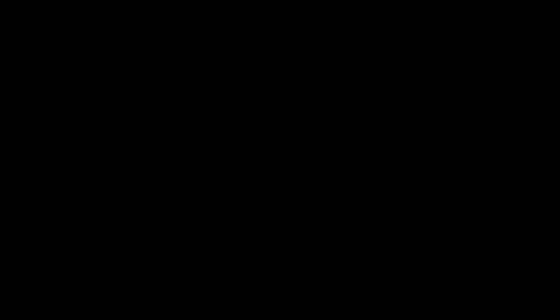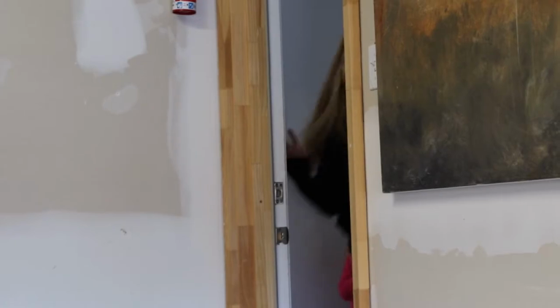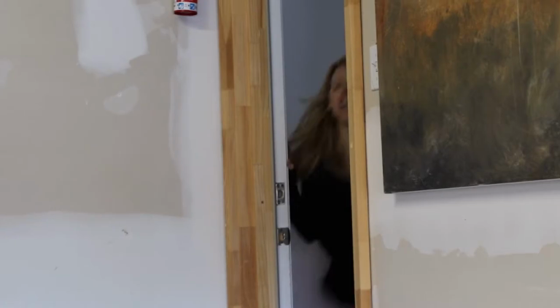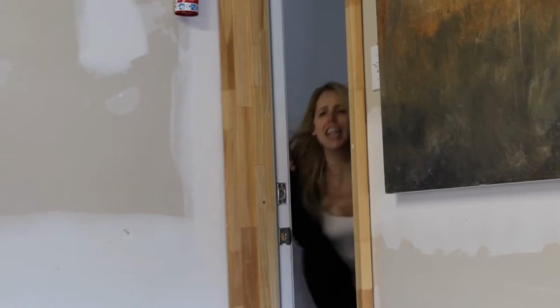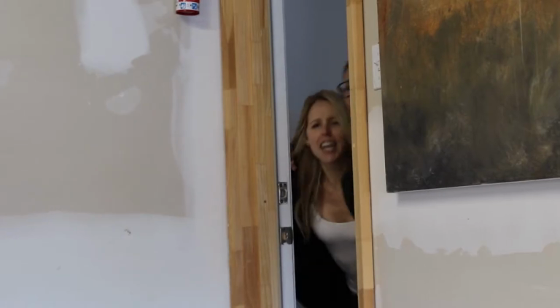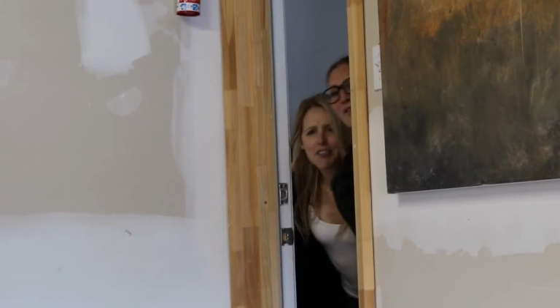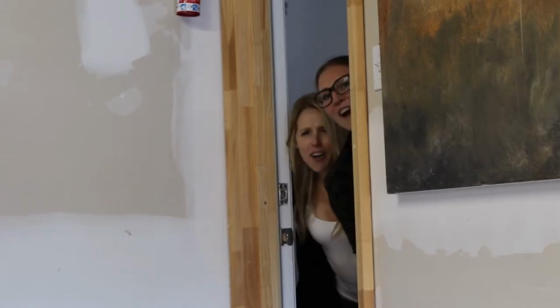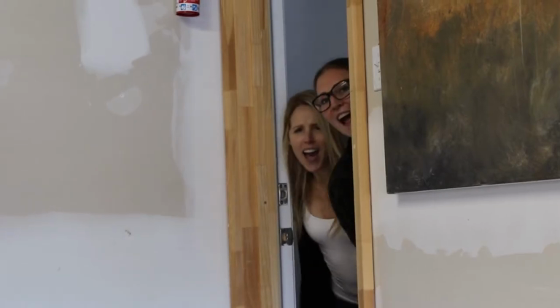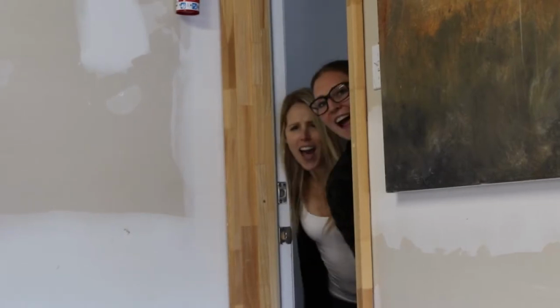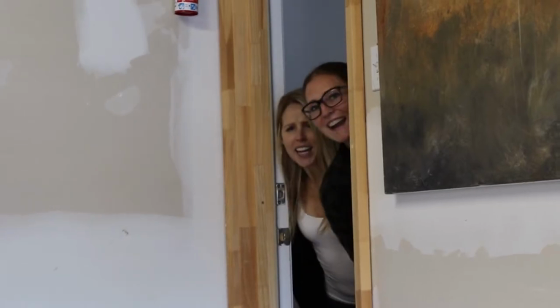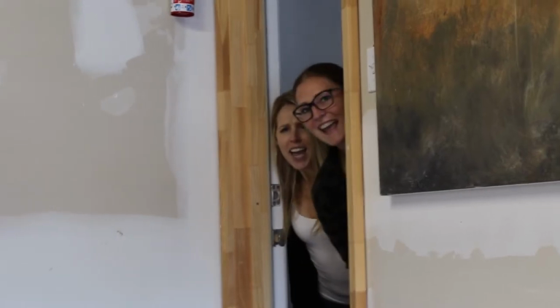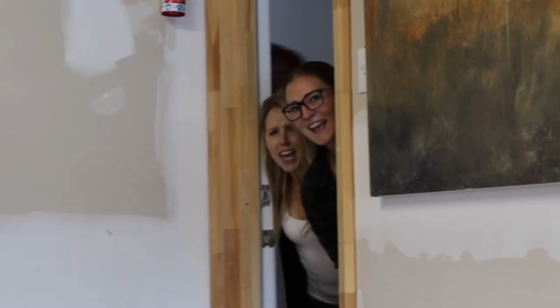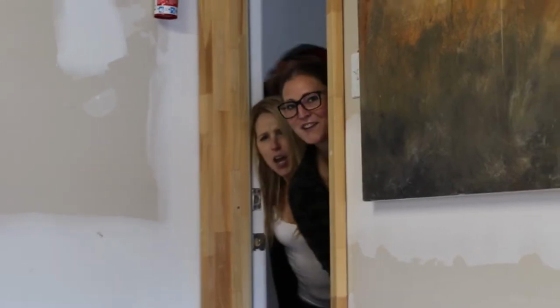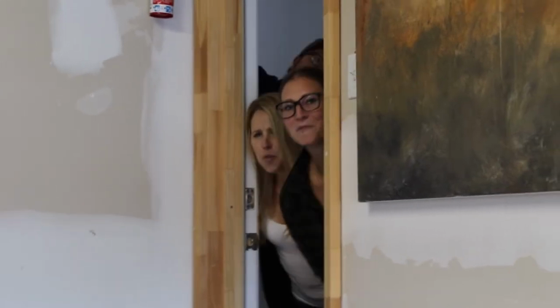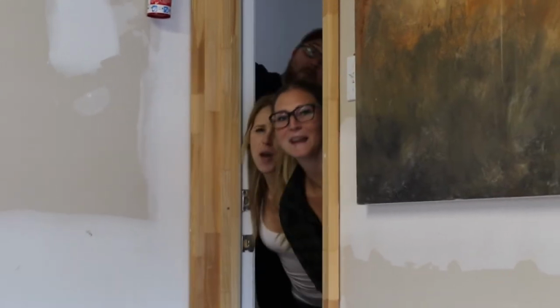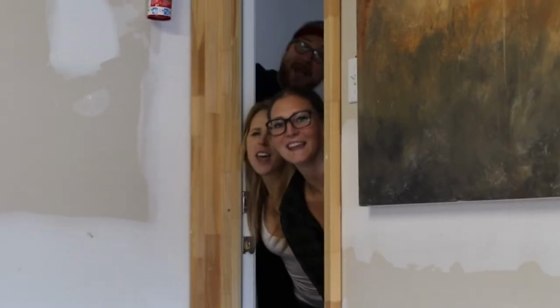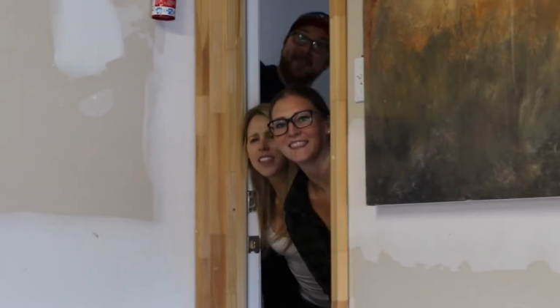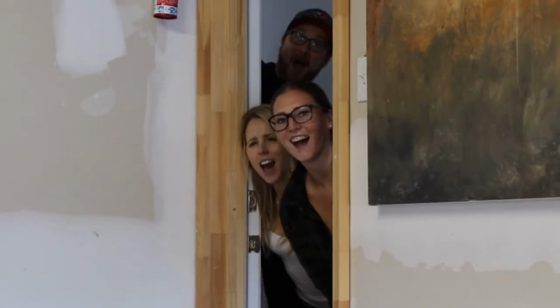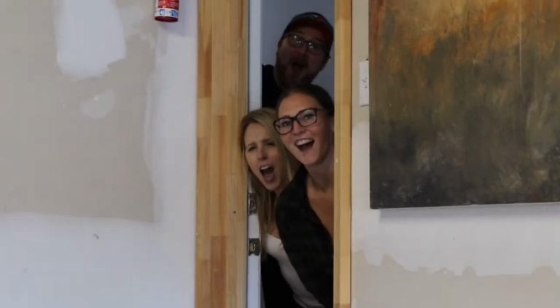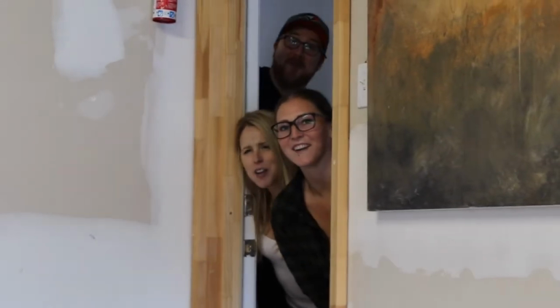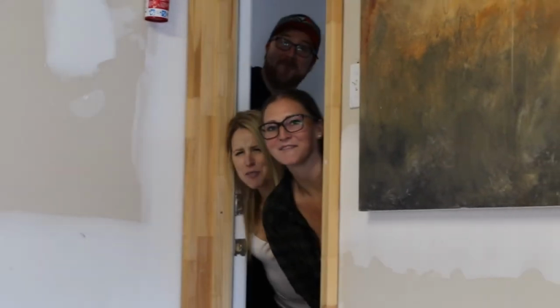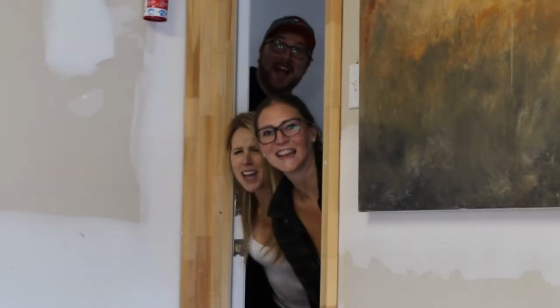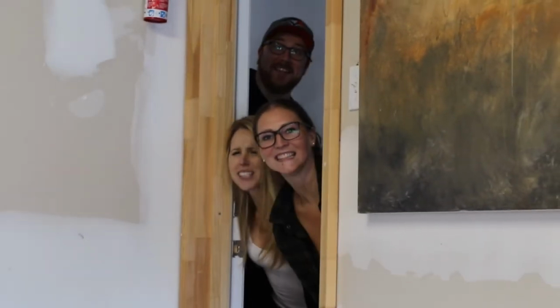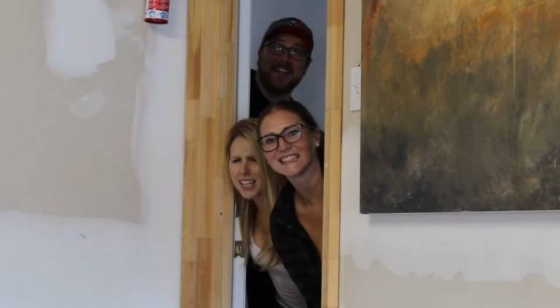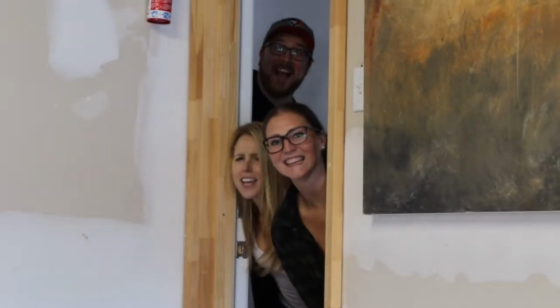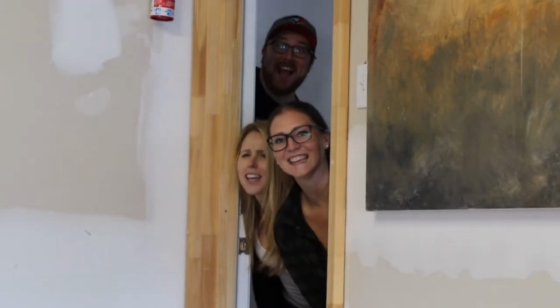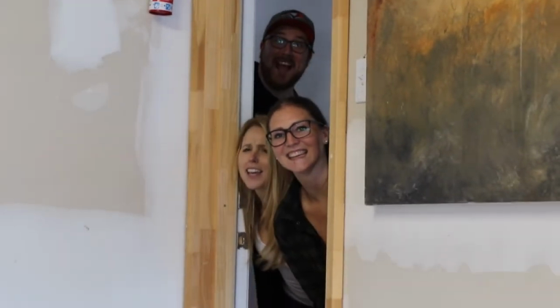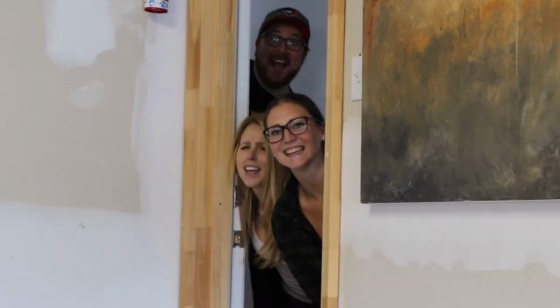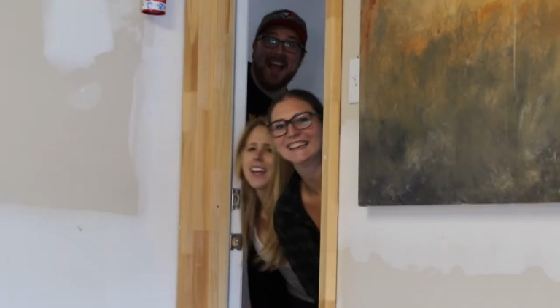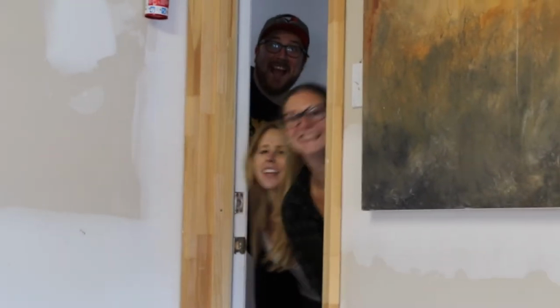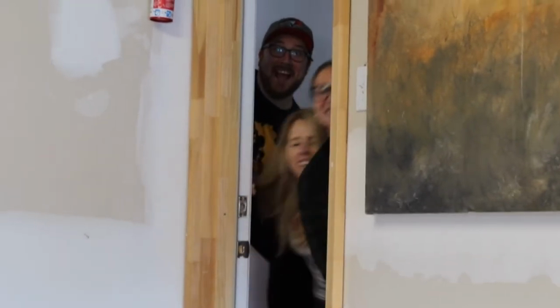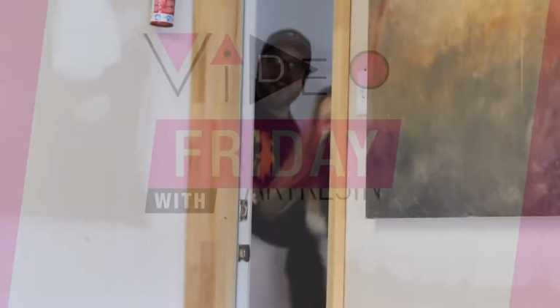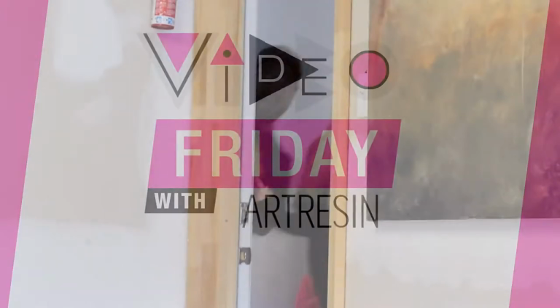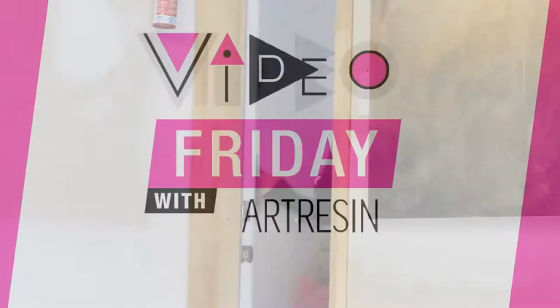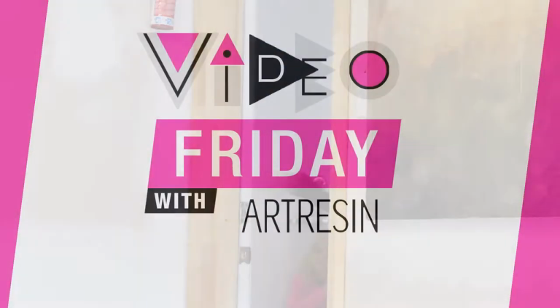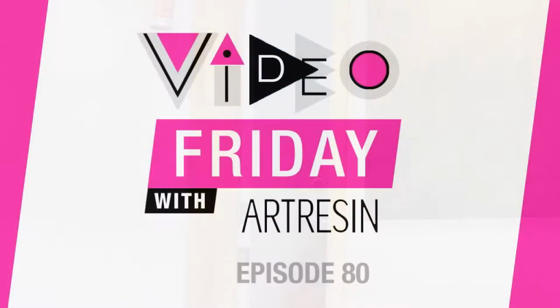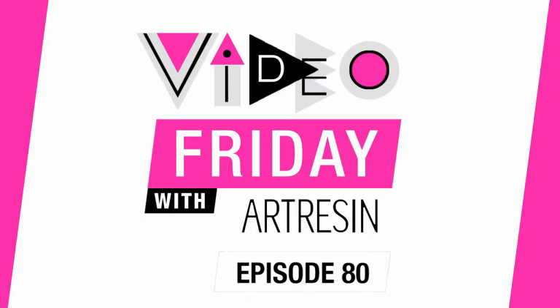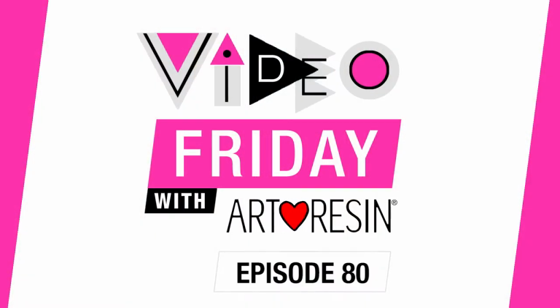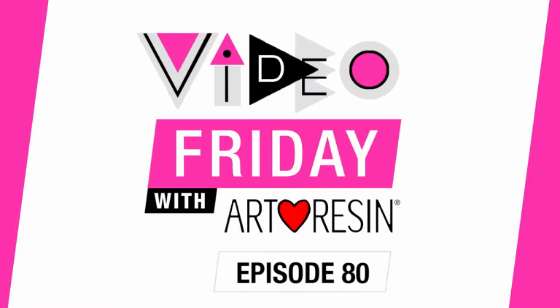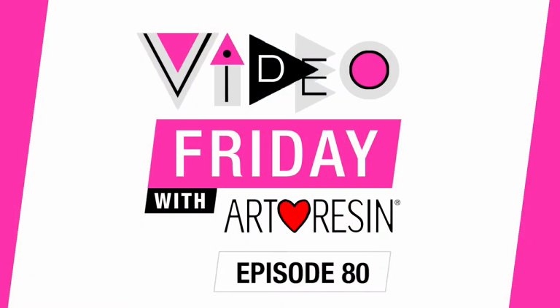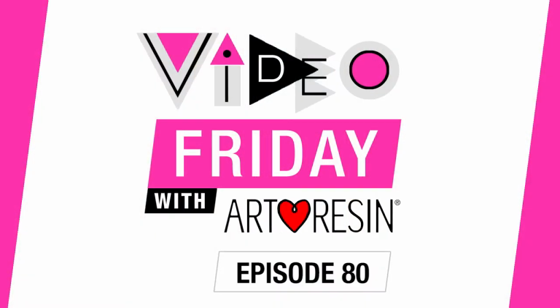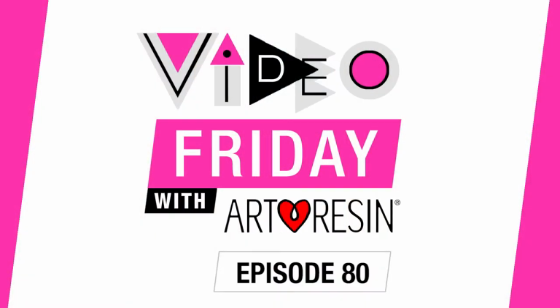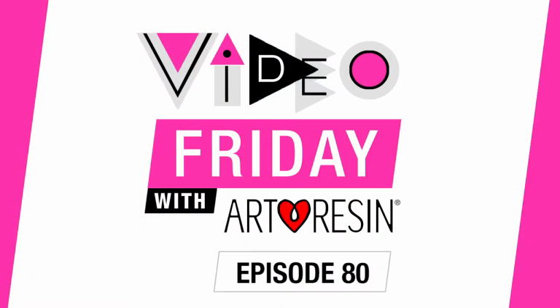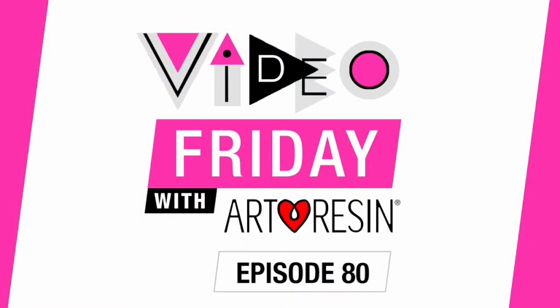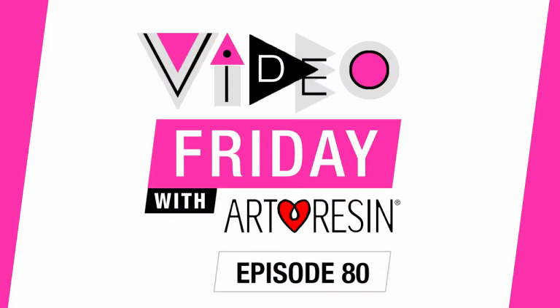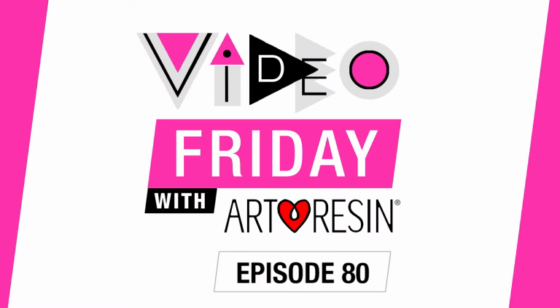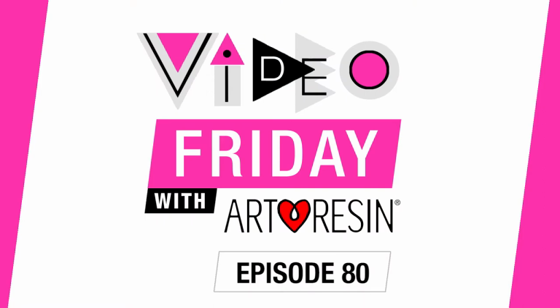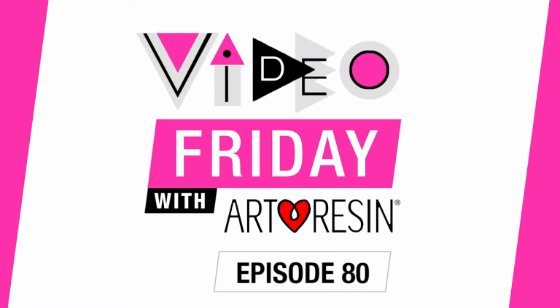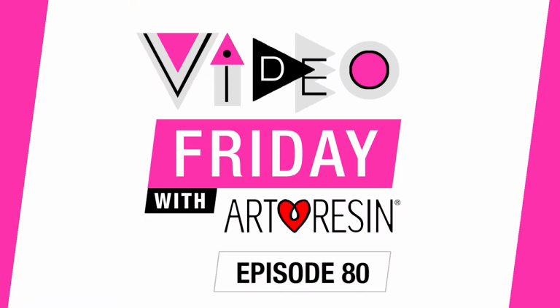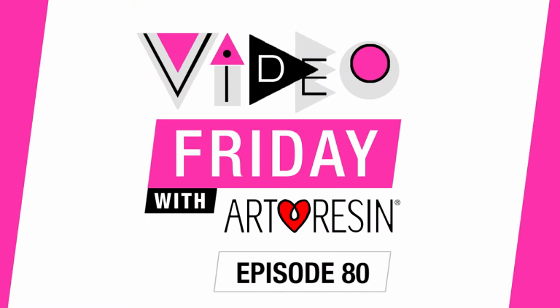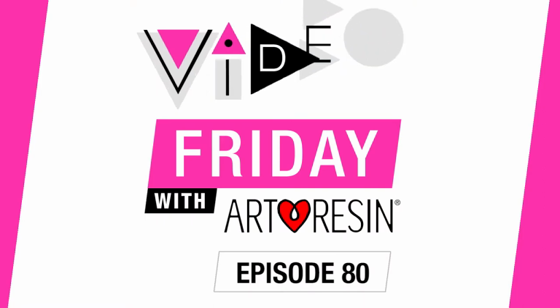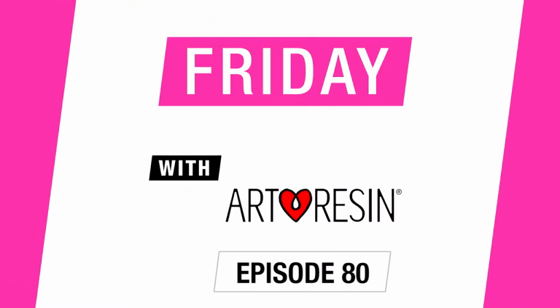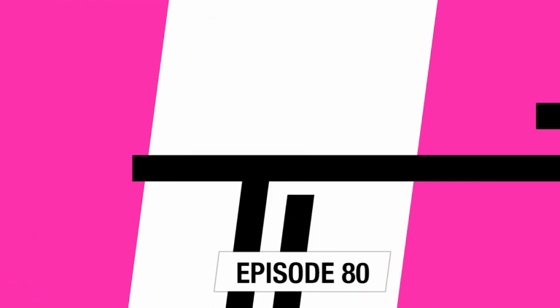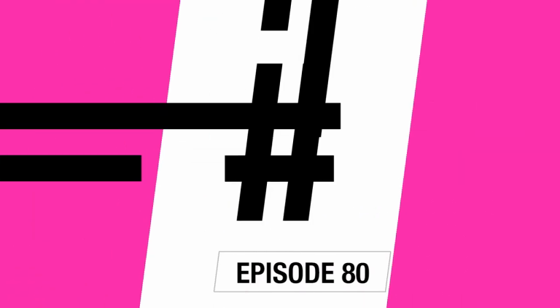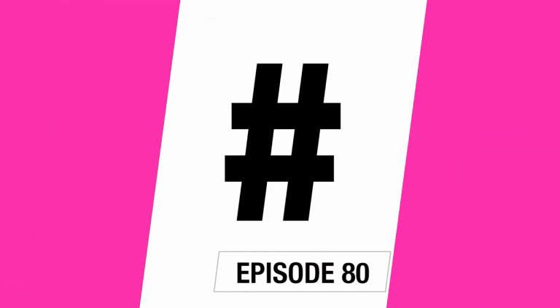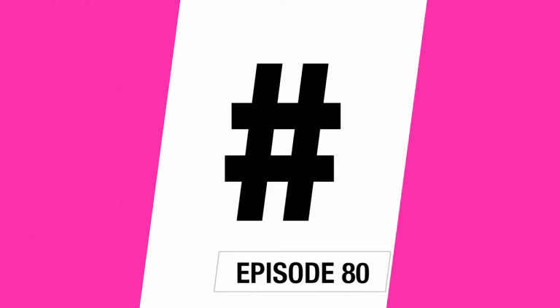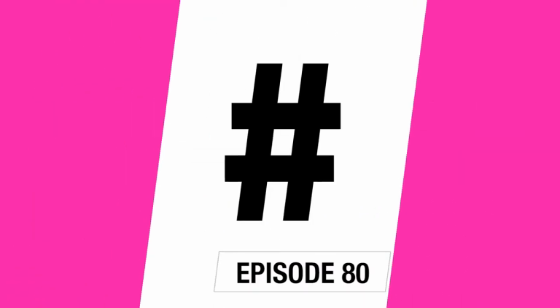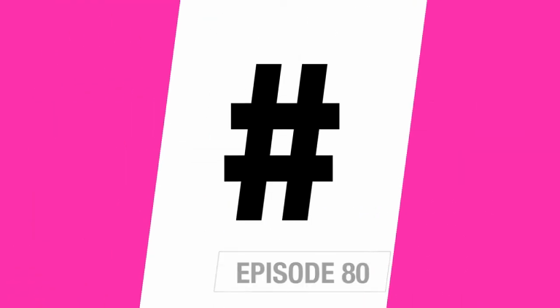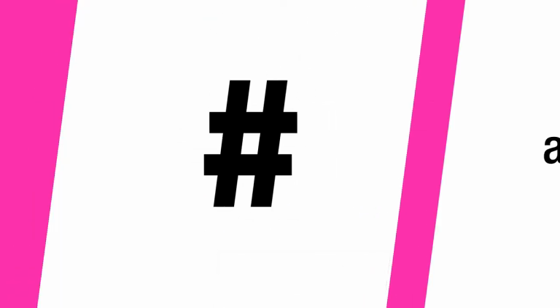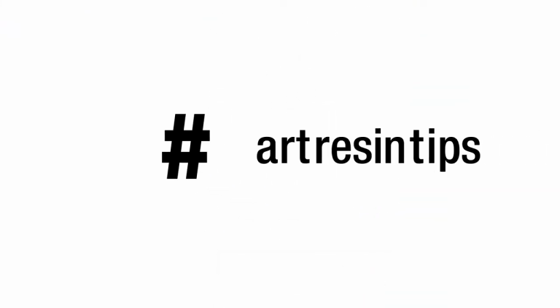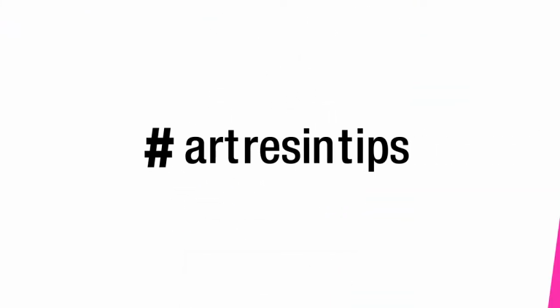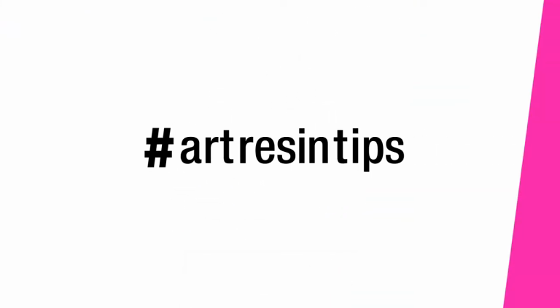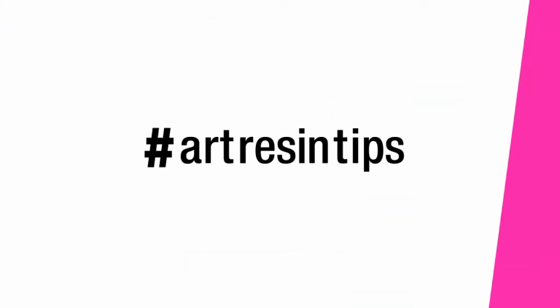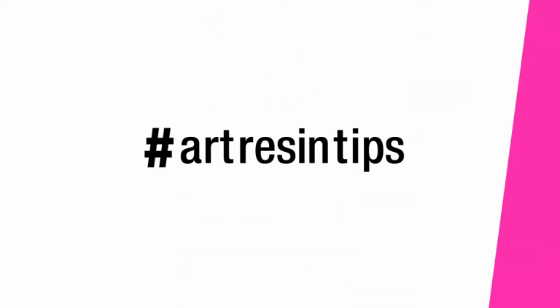Video Friday with ArtPresin! Why don't we use that hashtag together, everyone? Hashtag ArtPresin!